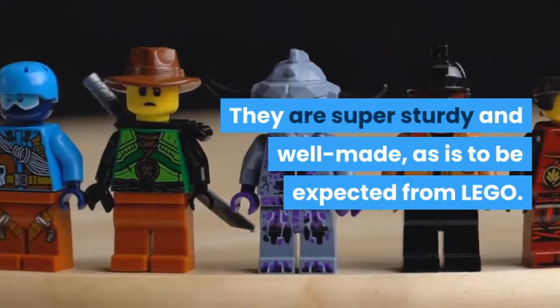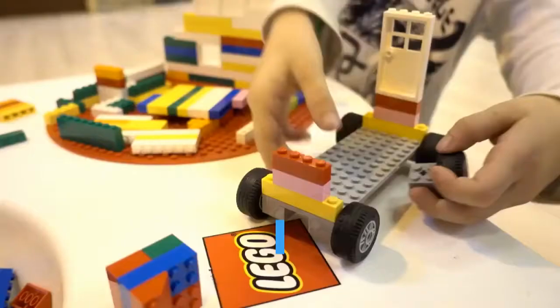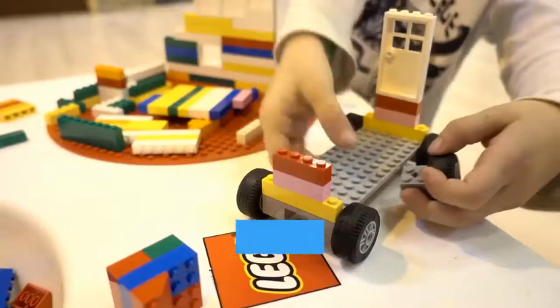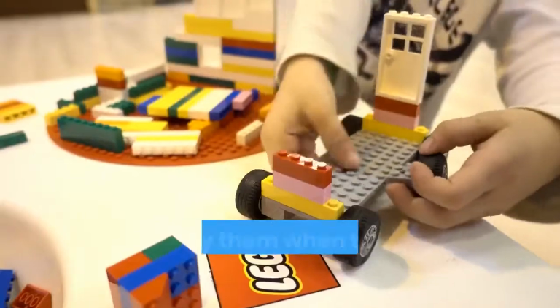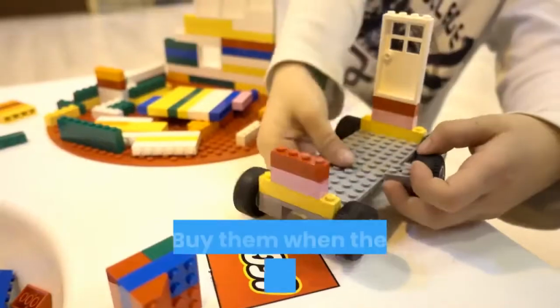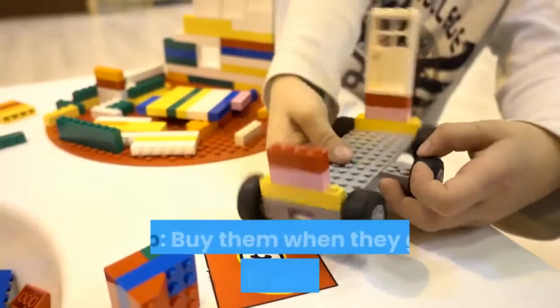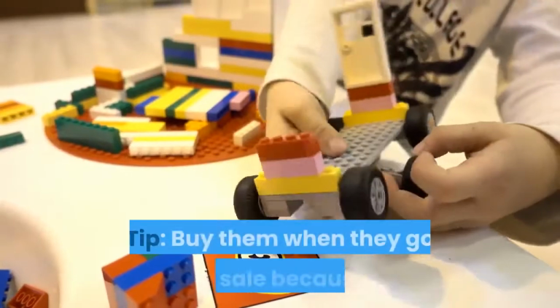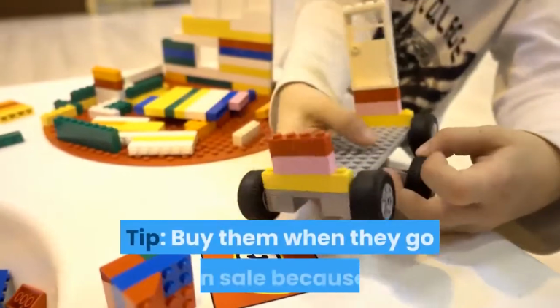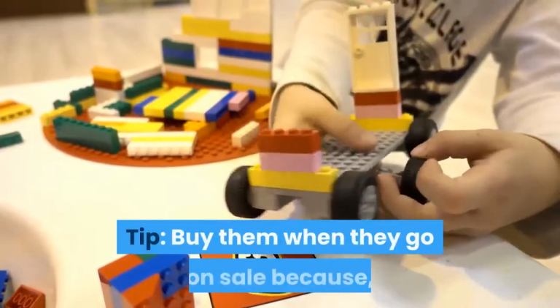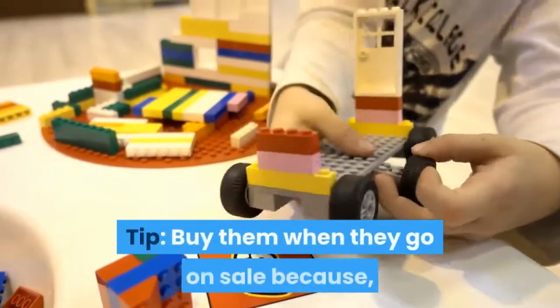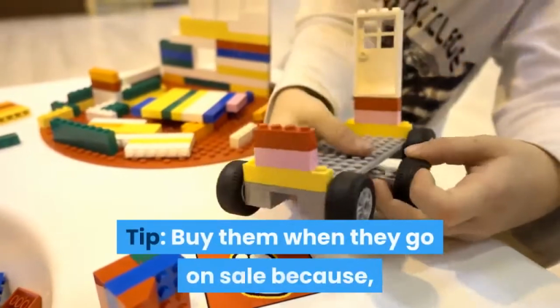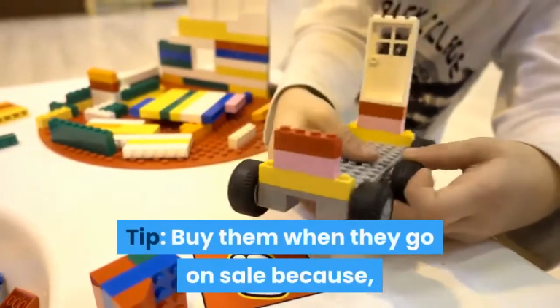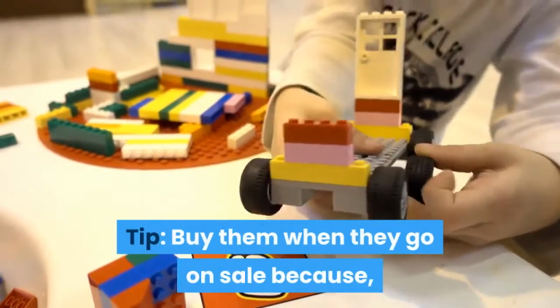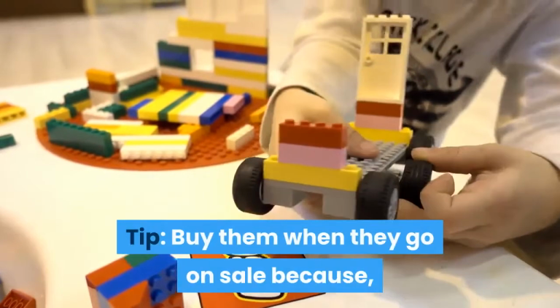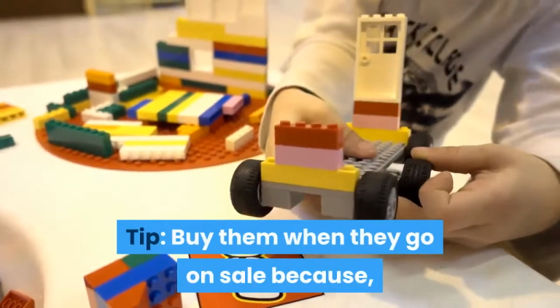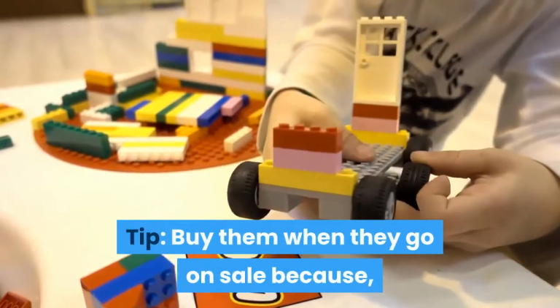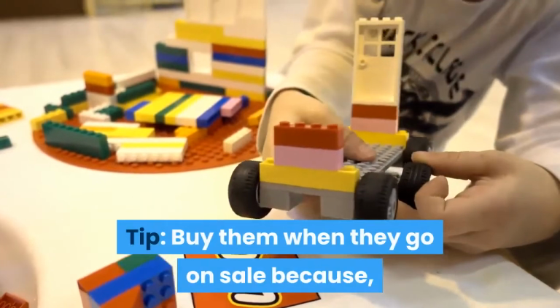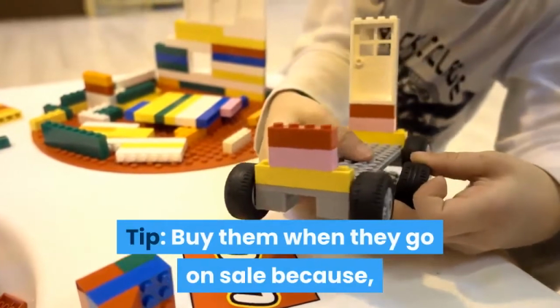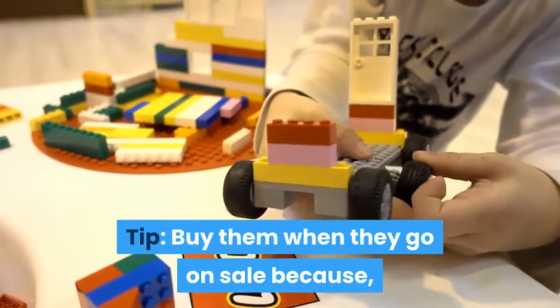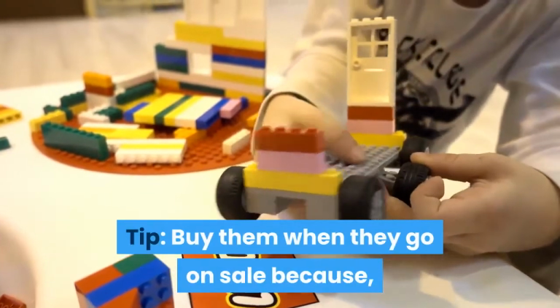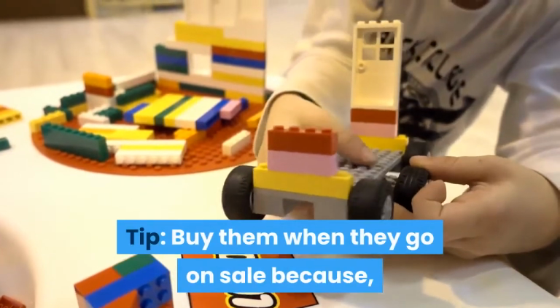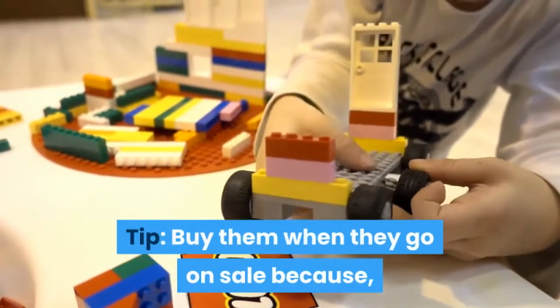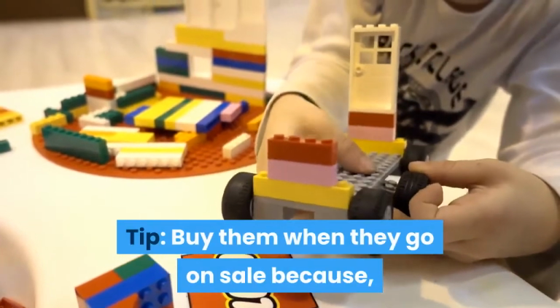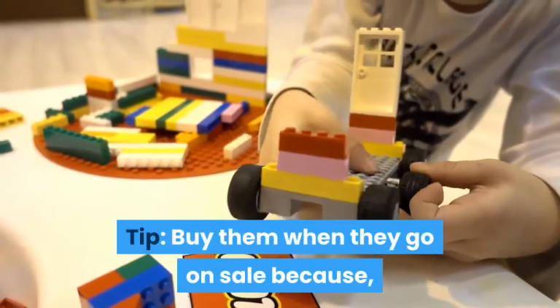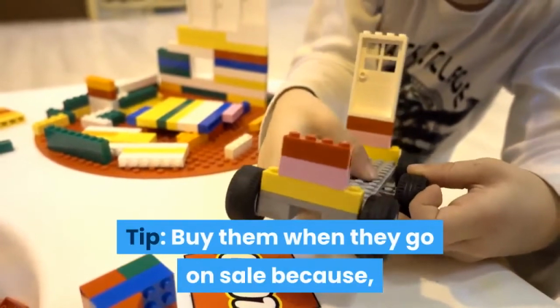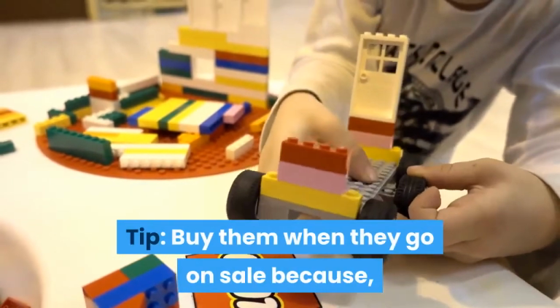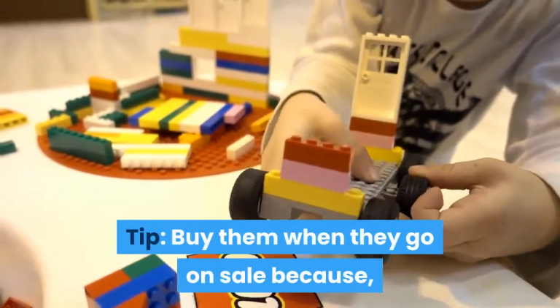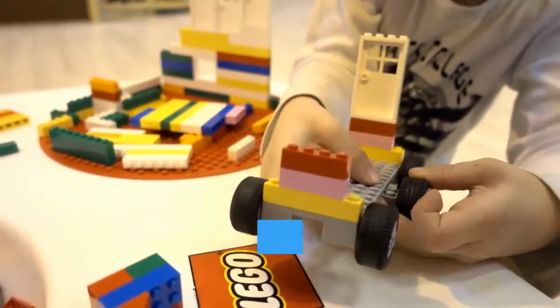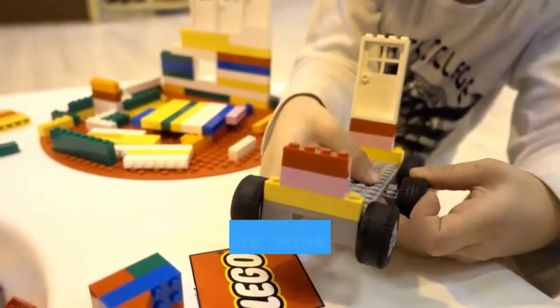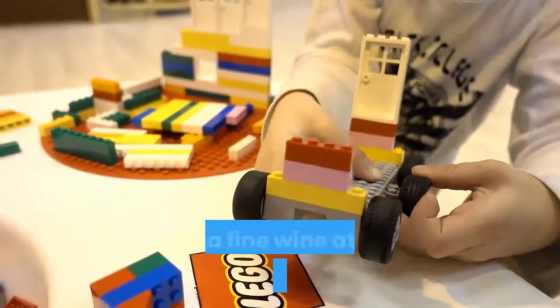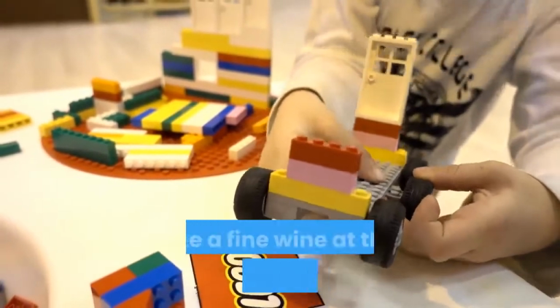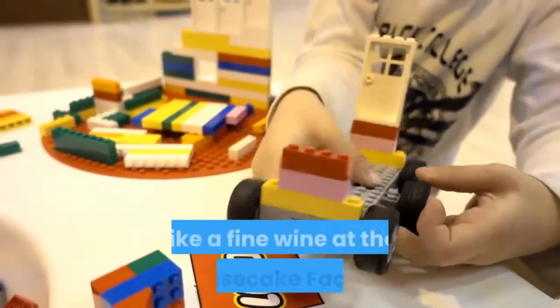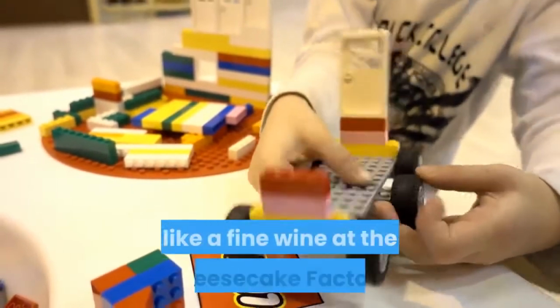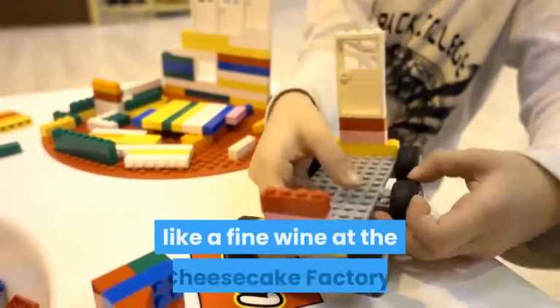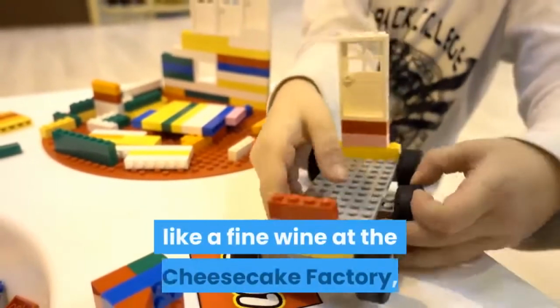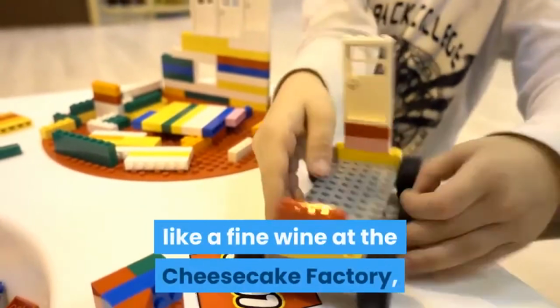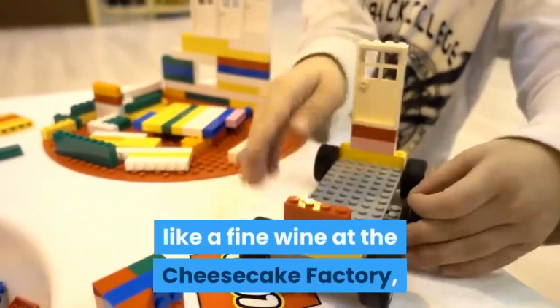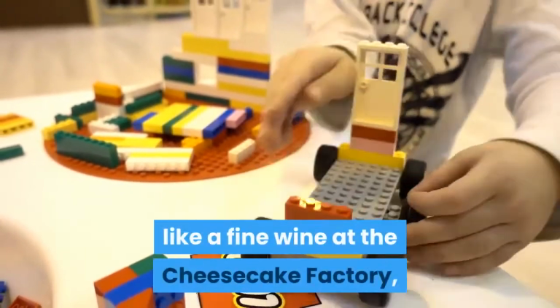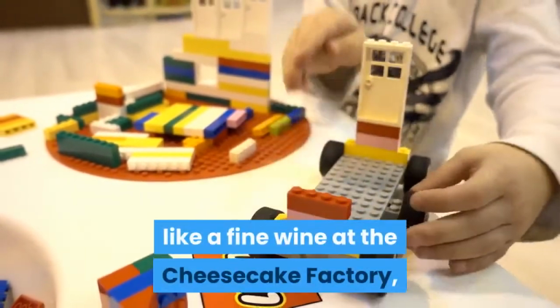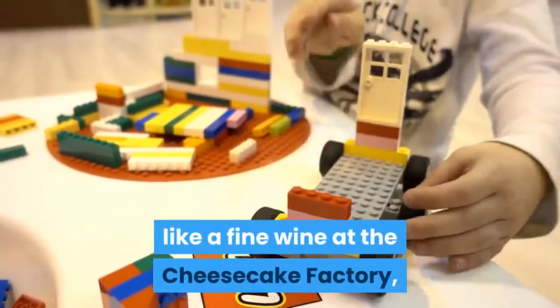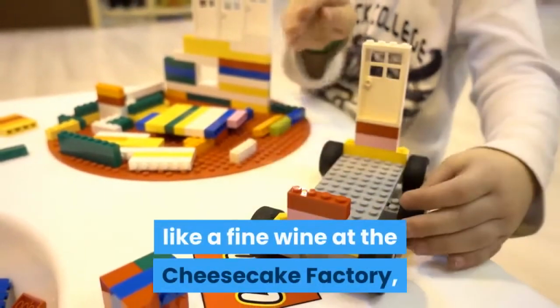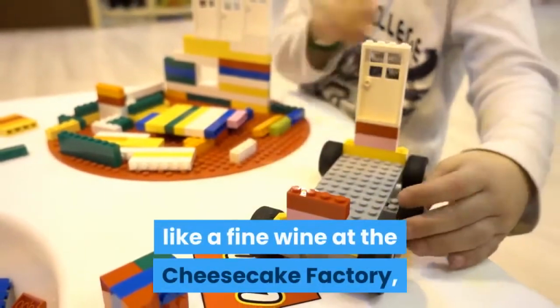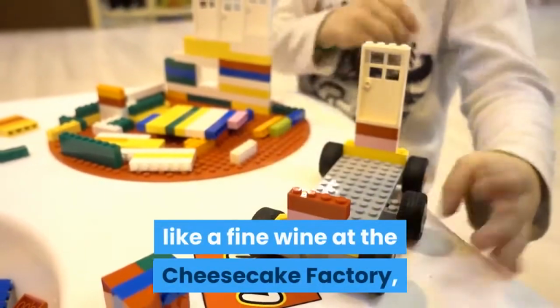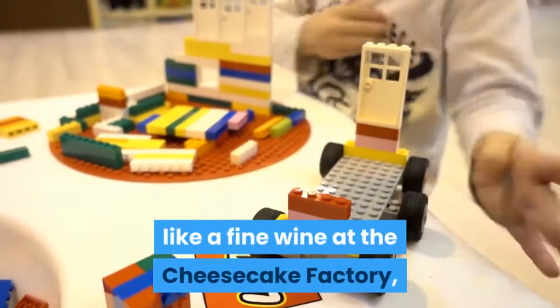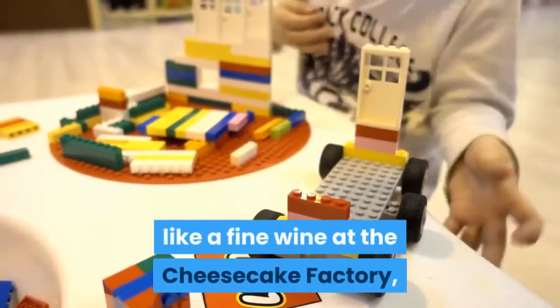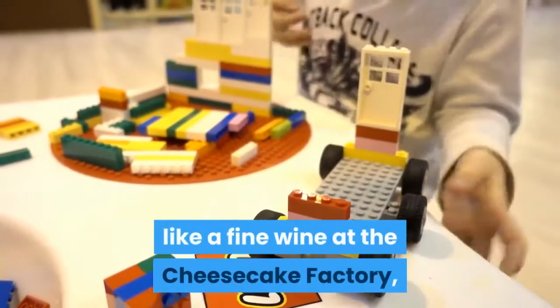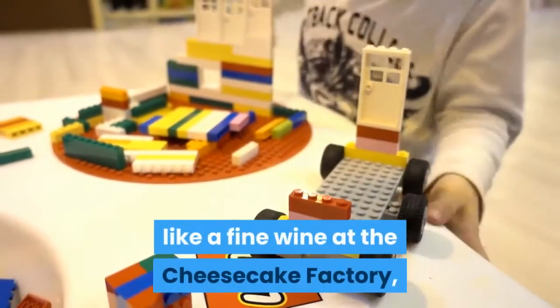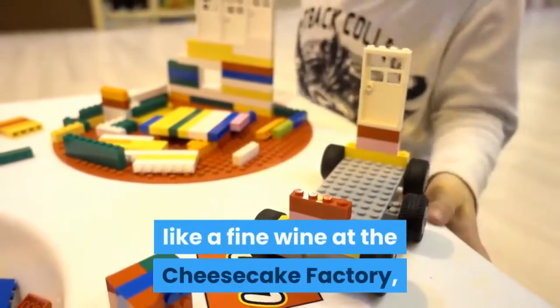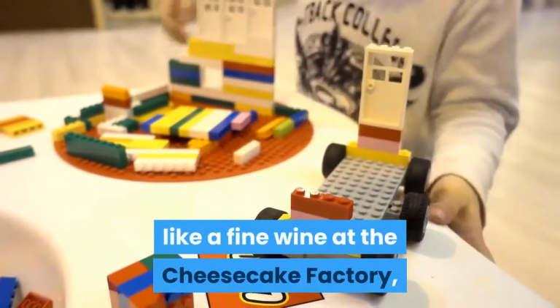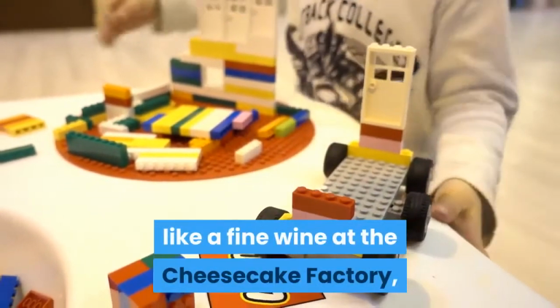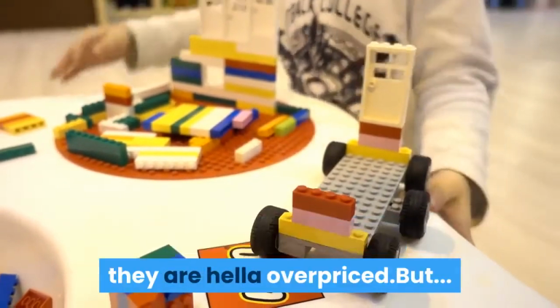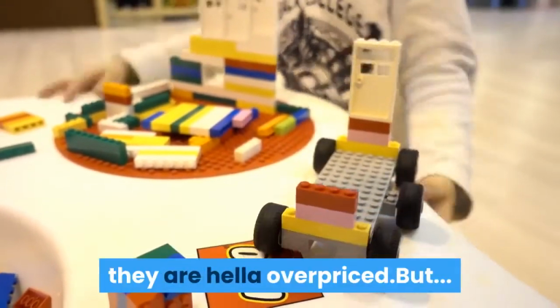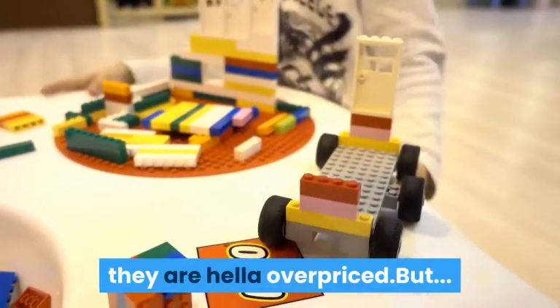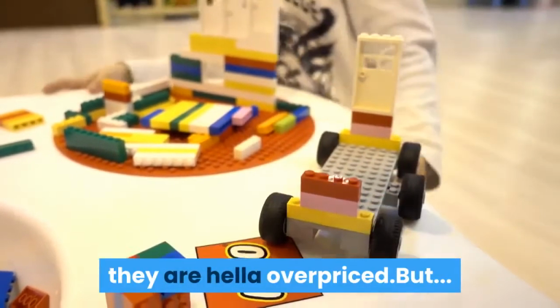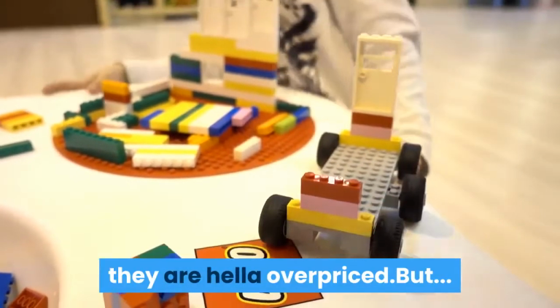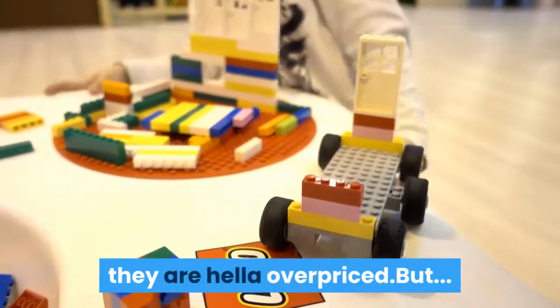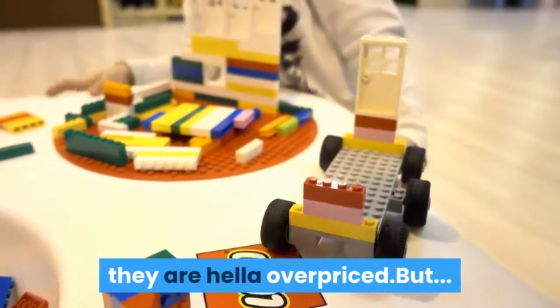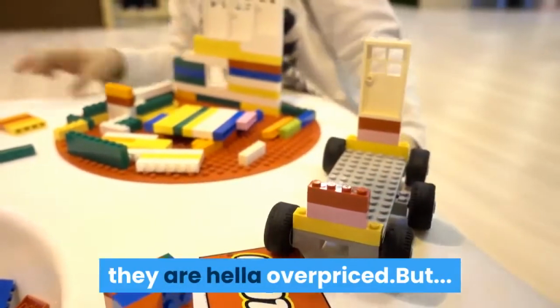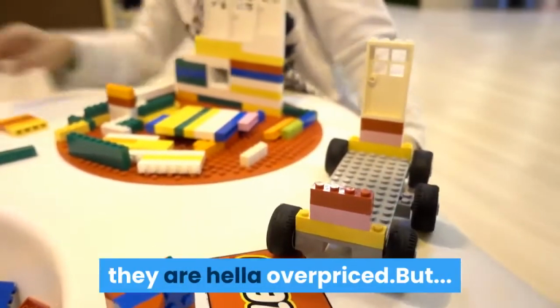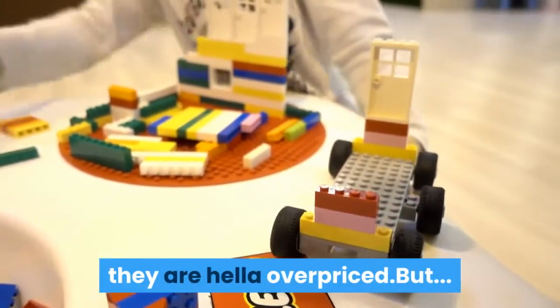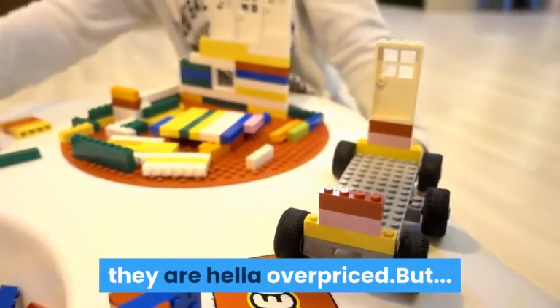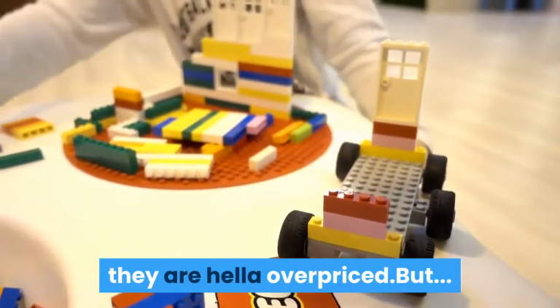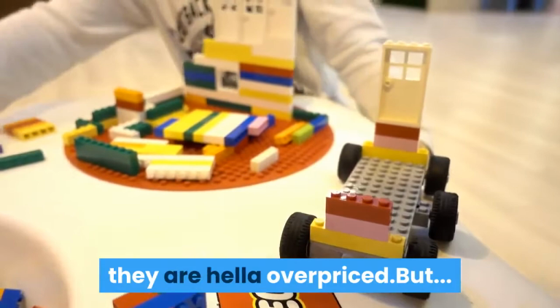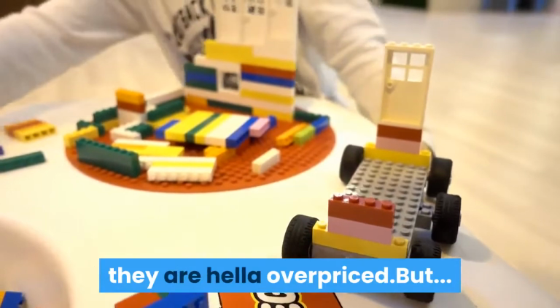Tip: buy them when they go on sale because, like a fine wine at the Cheesecake Factory, they are hella overpriced.